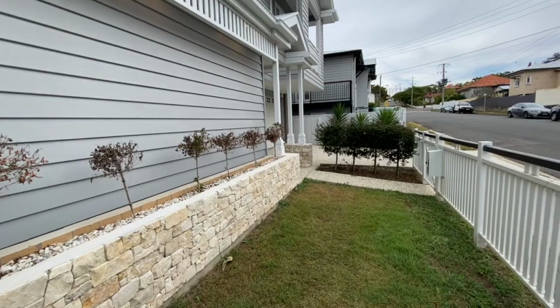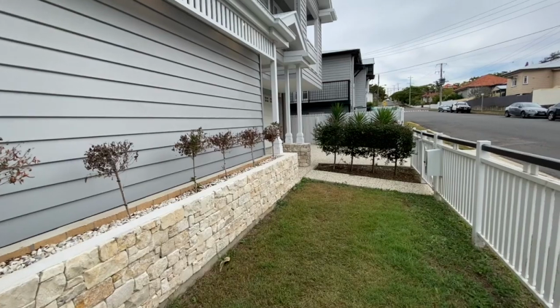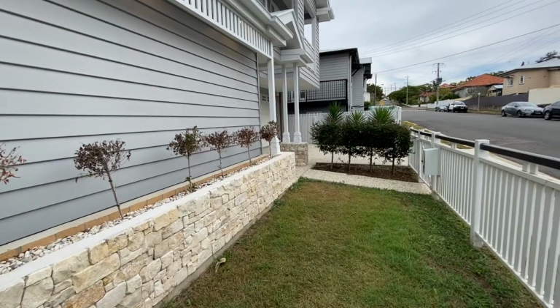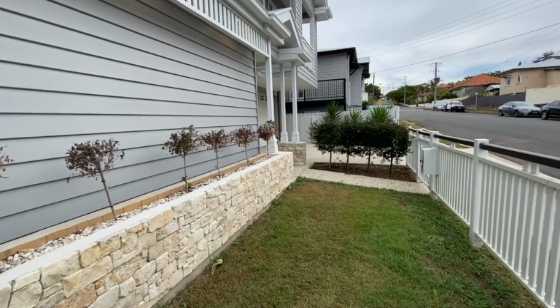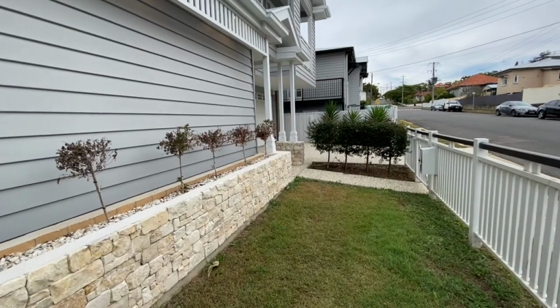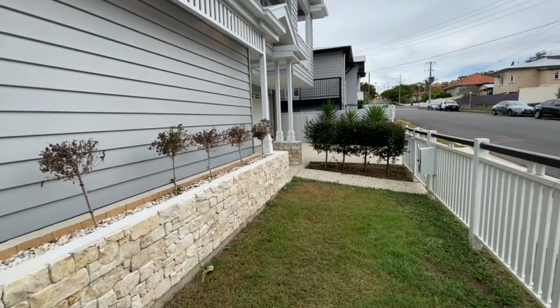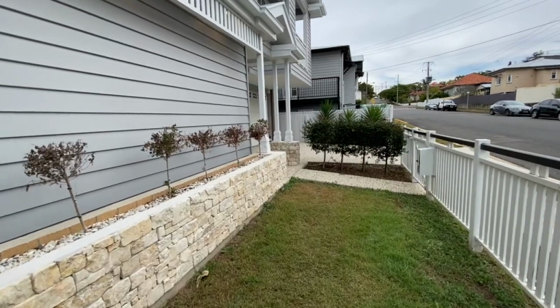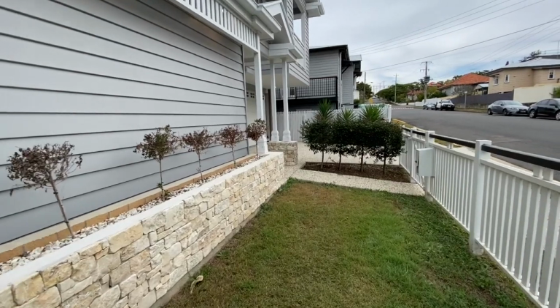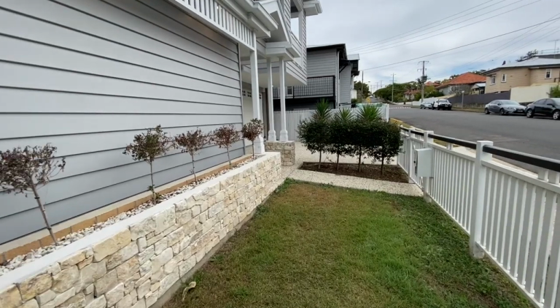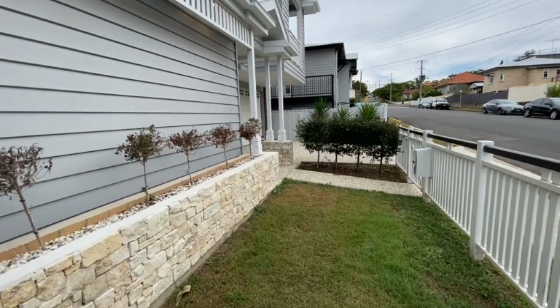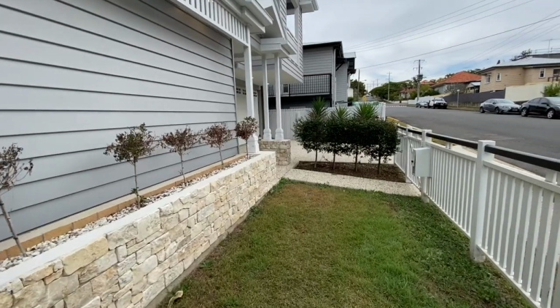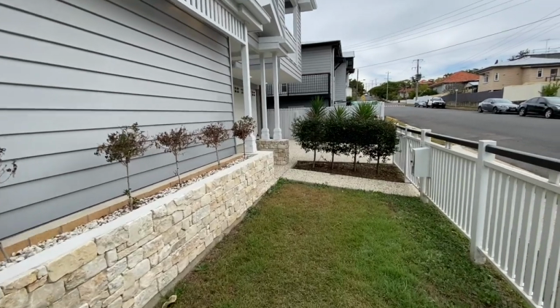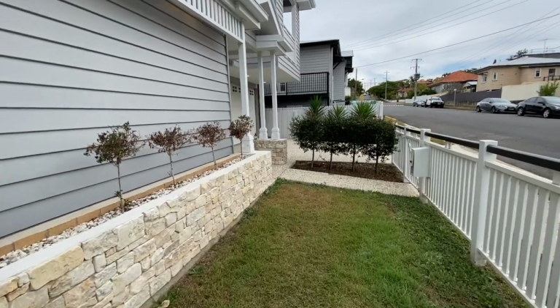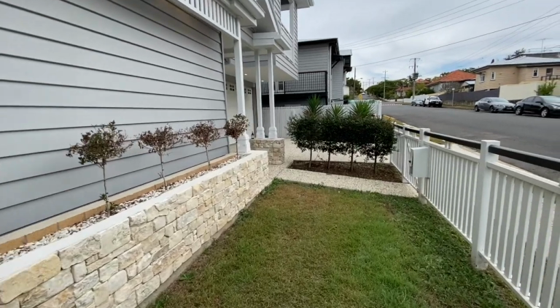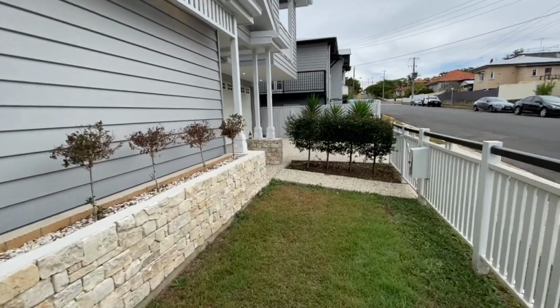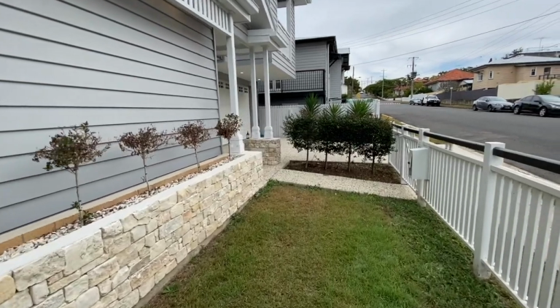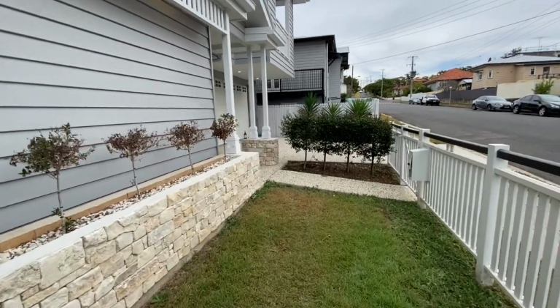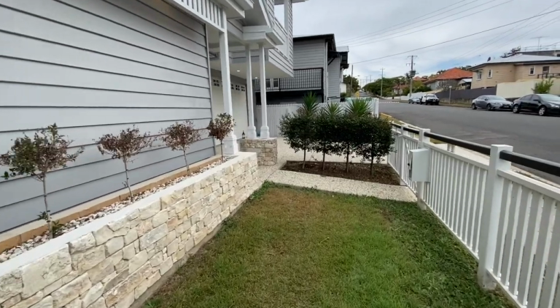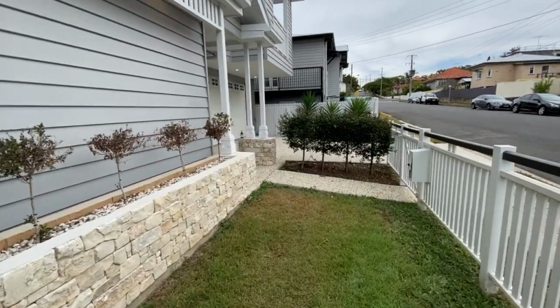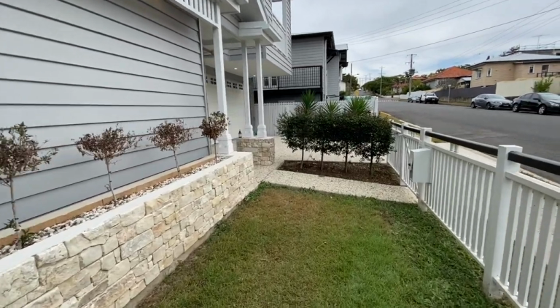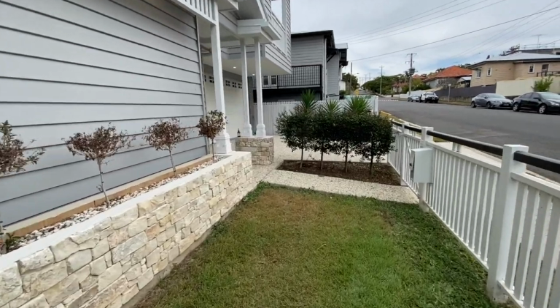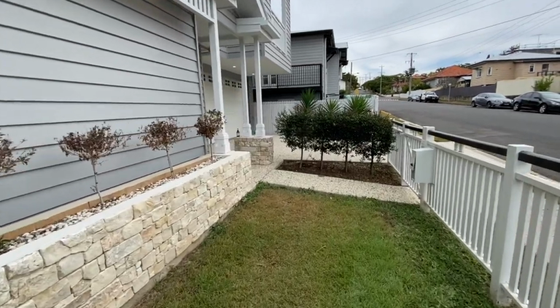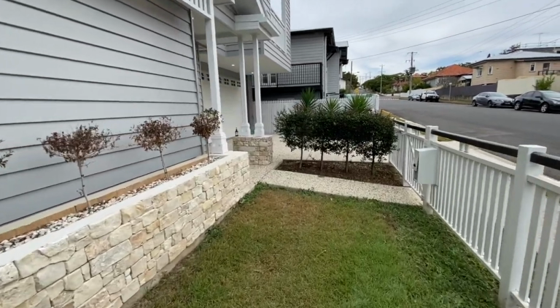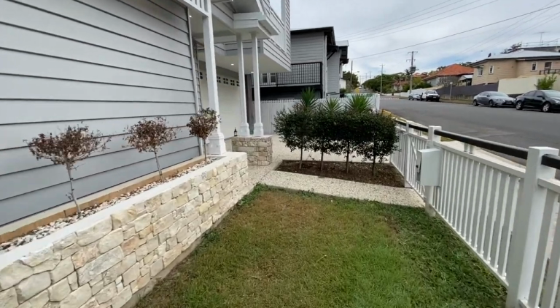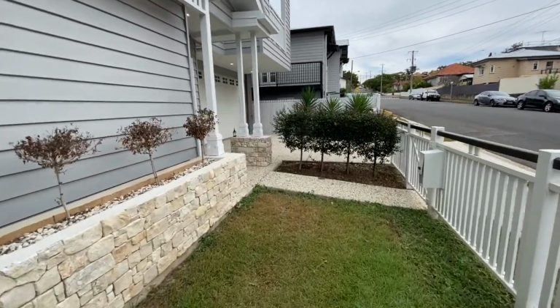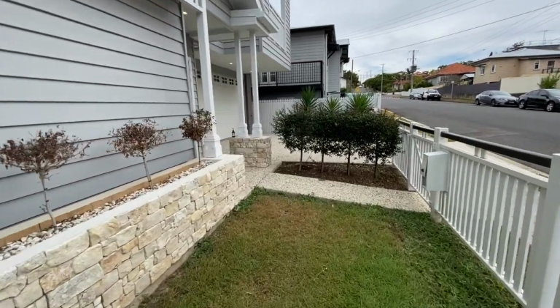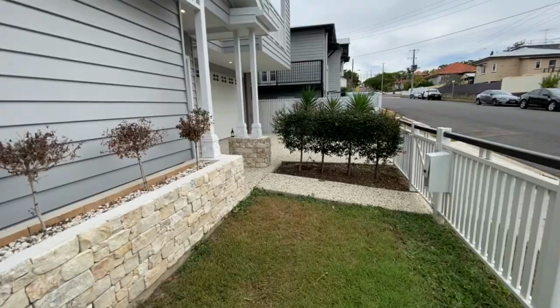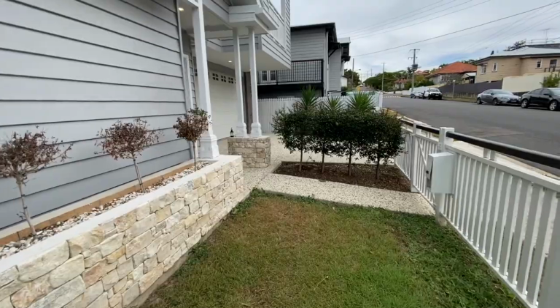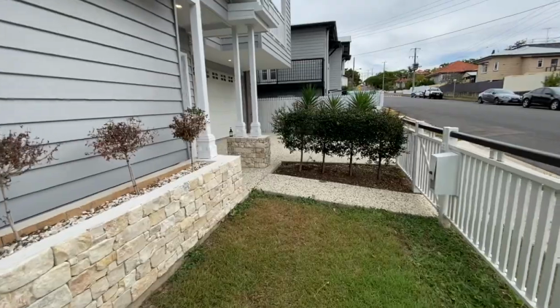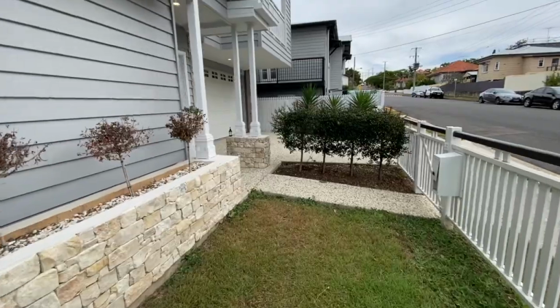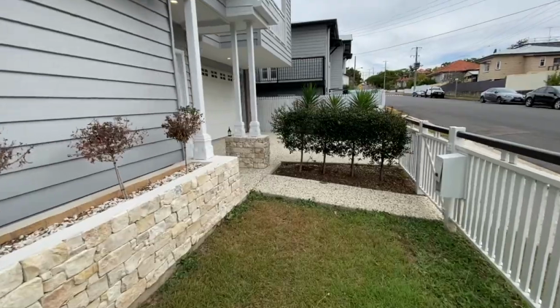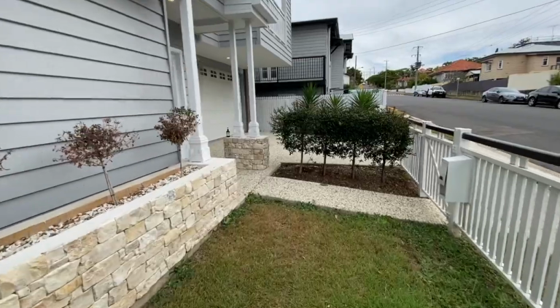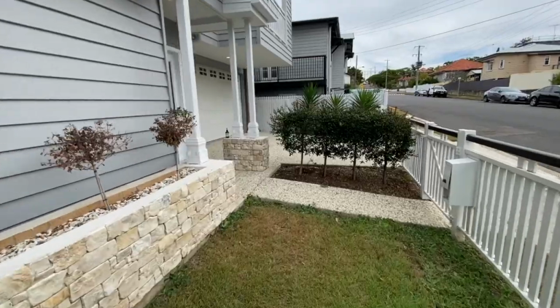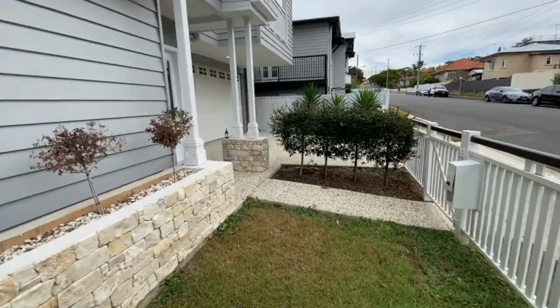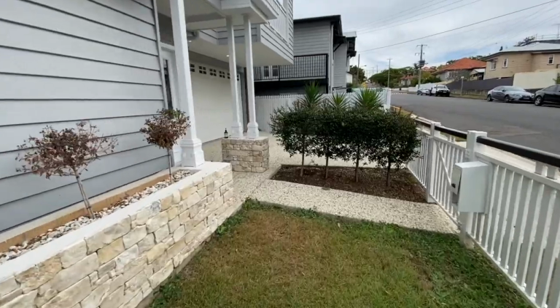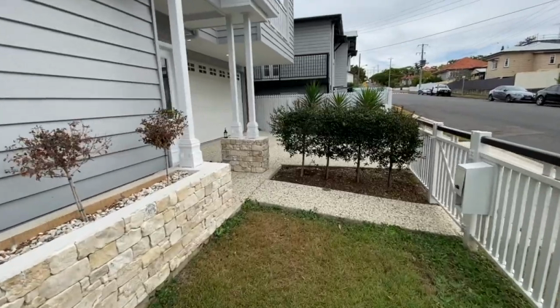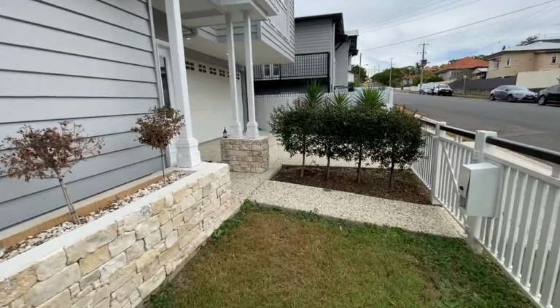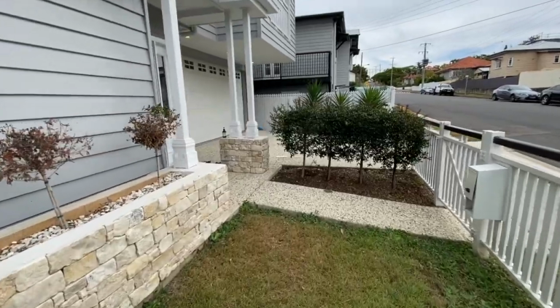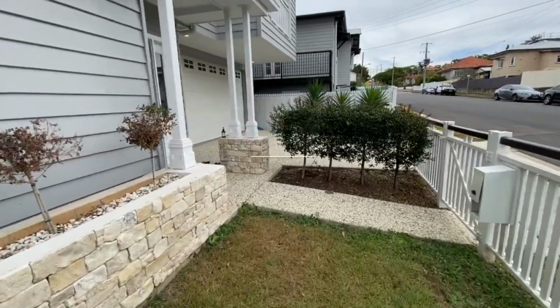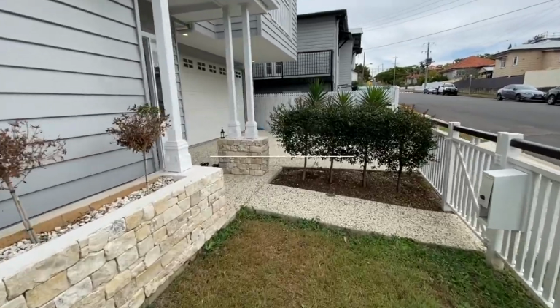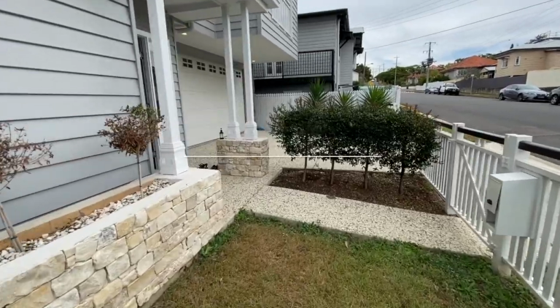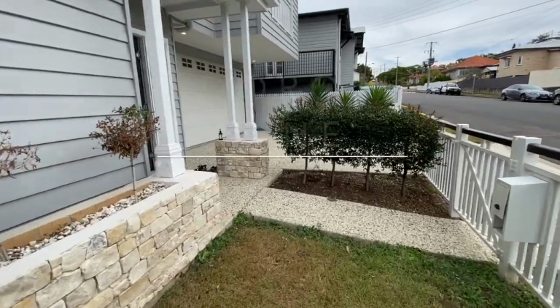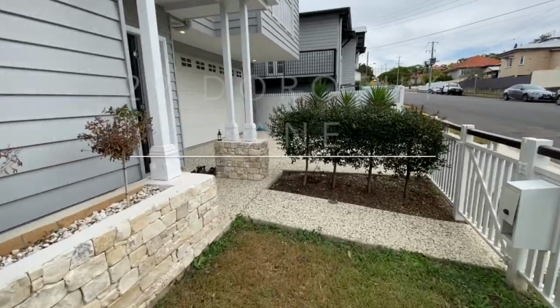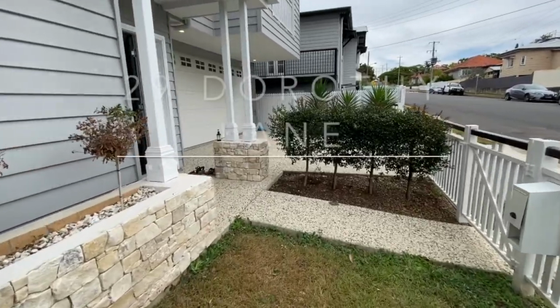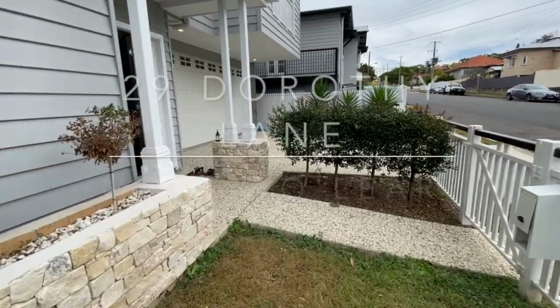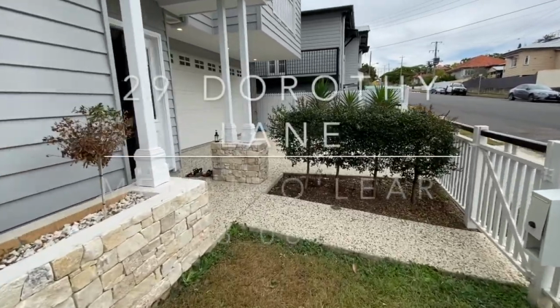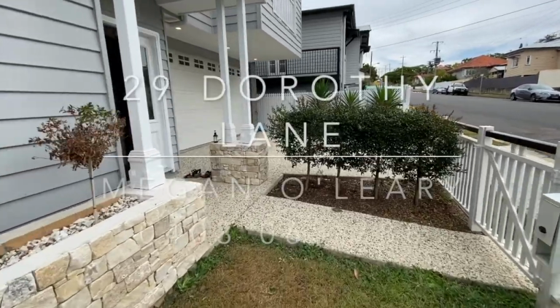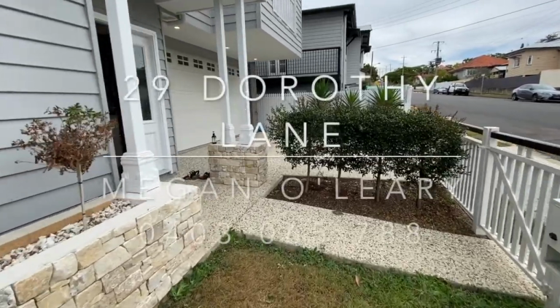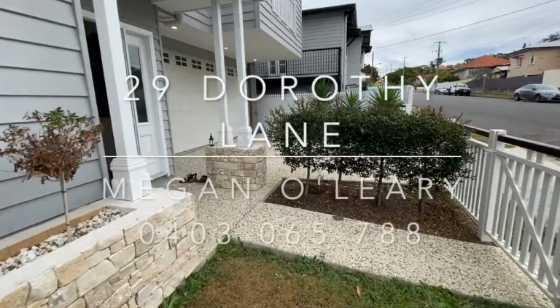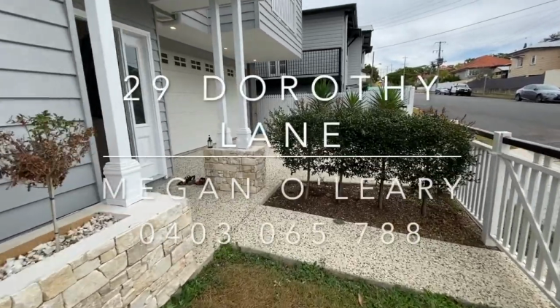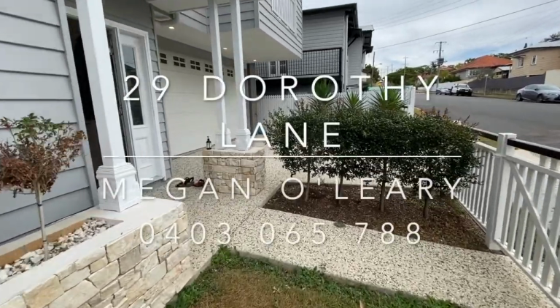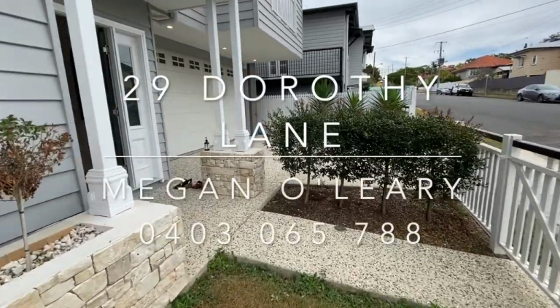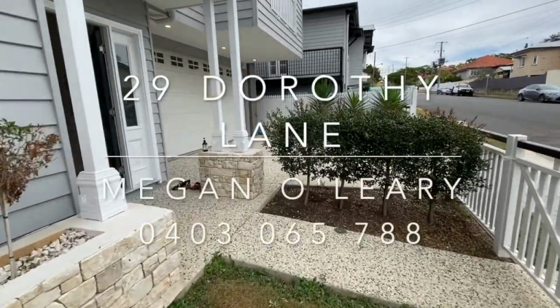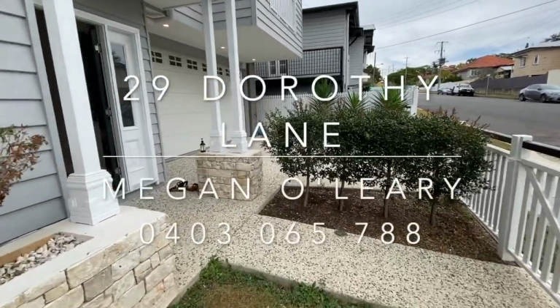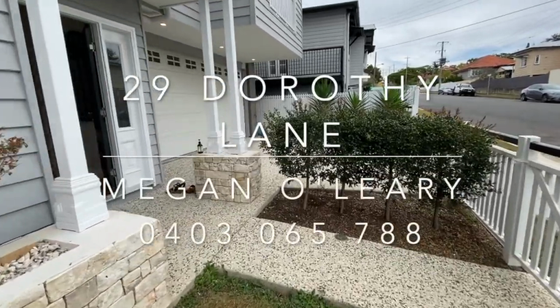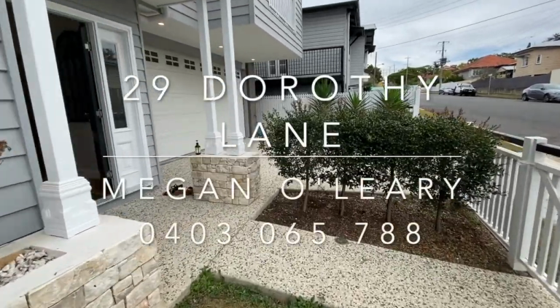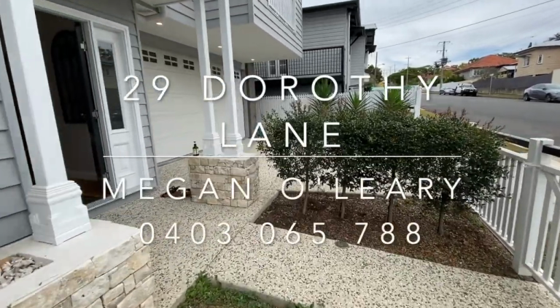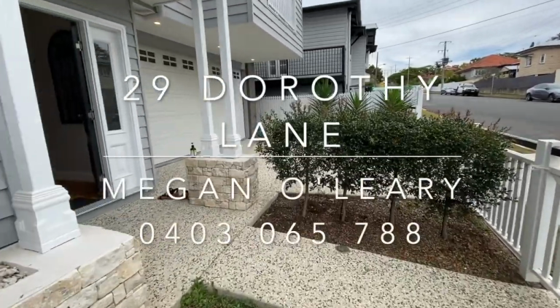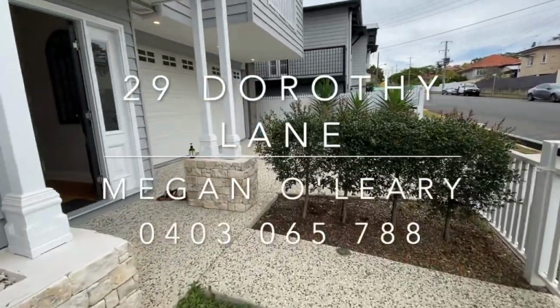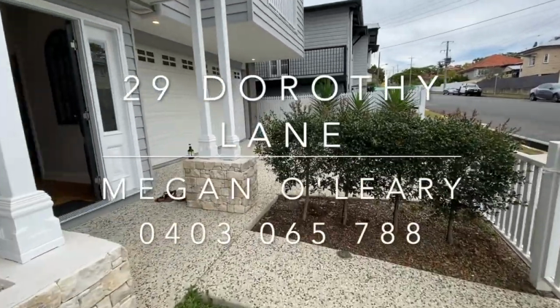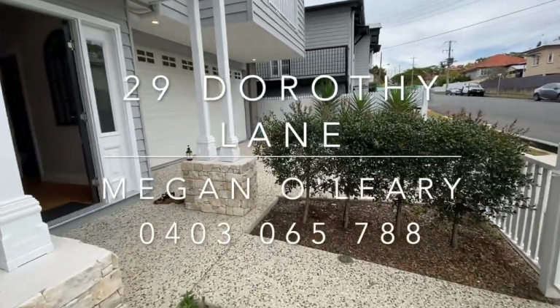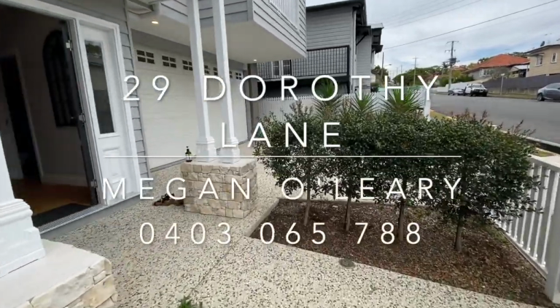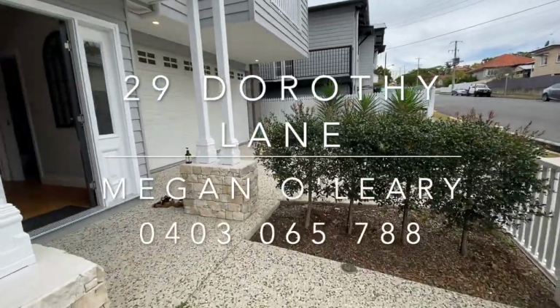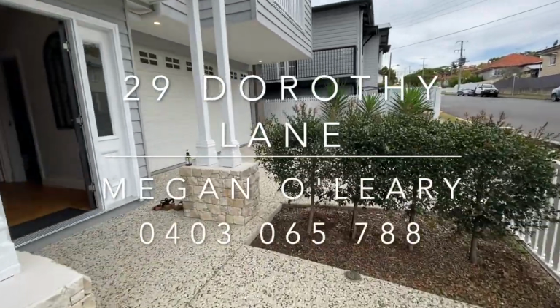Fully fenced and landscaped in one of Camp Hill's loveliest pockets, there's simply nothing to do but move in and enjoy.